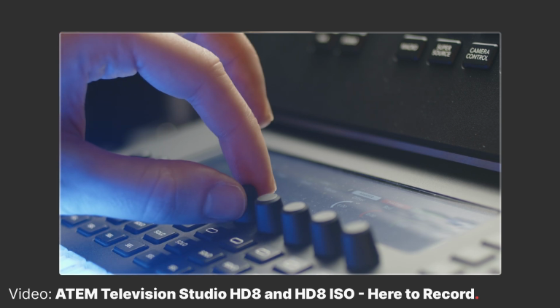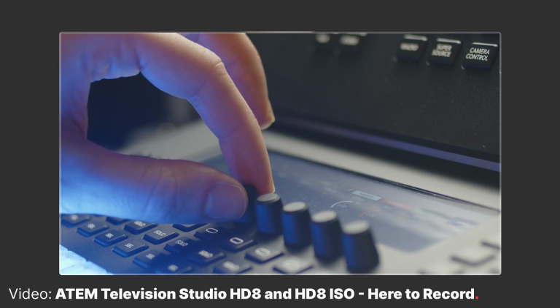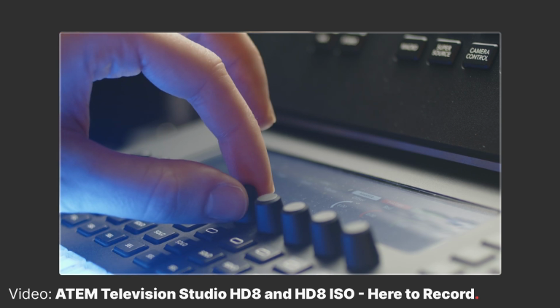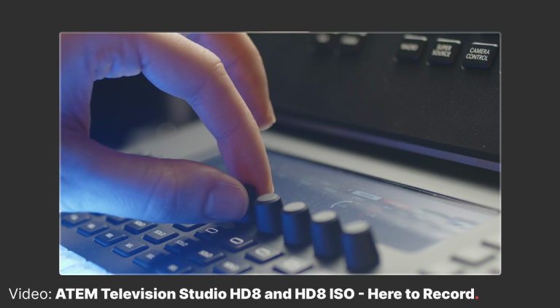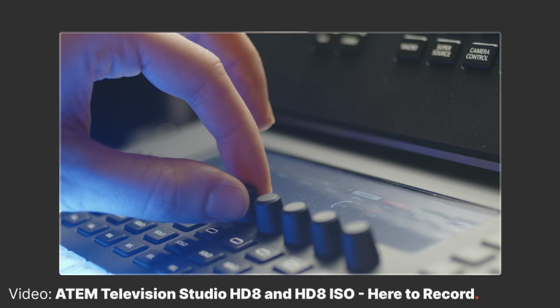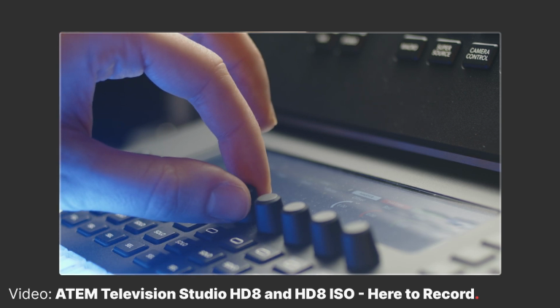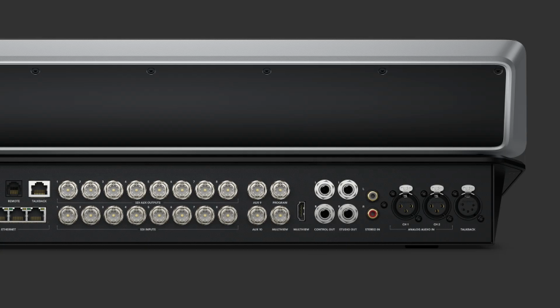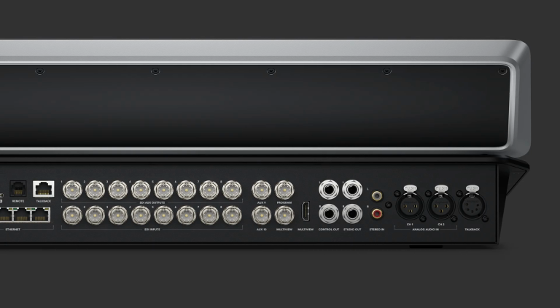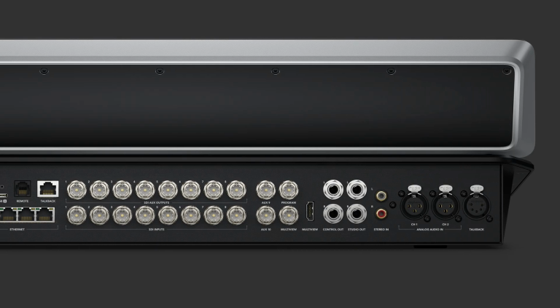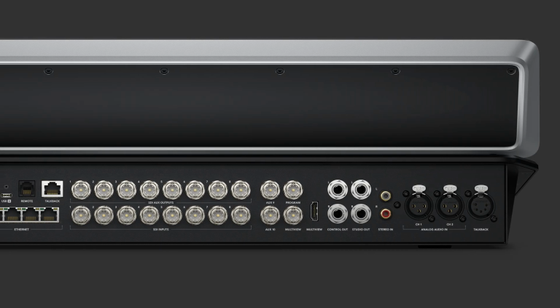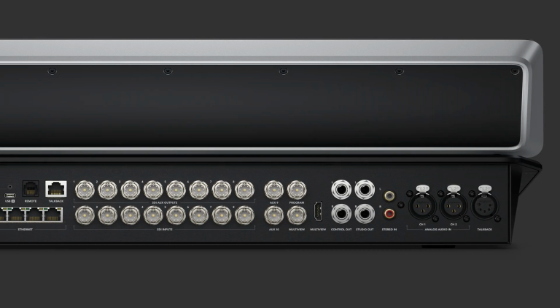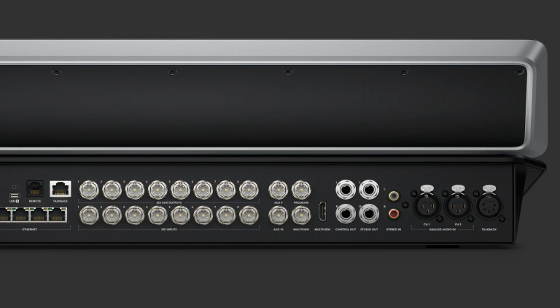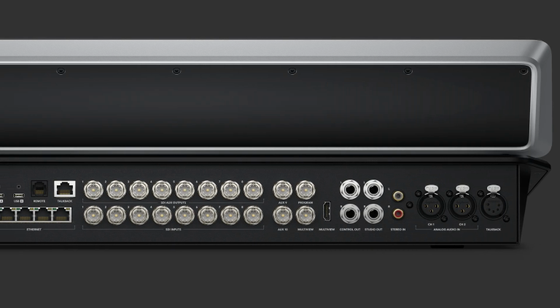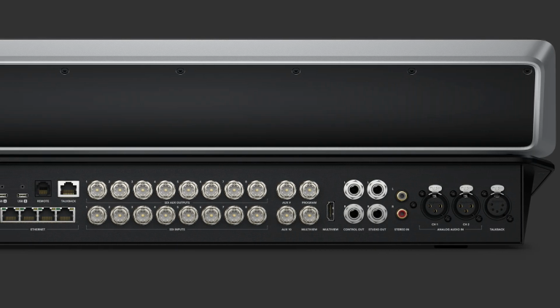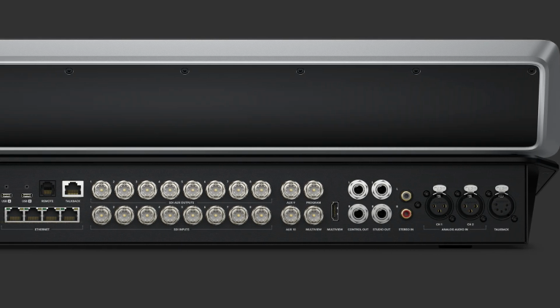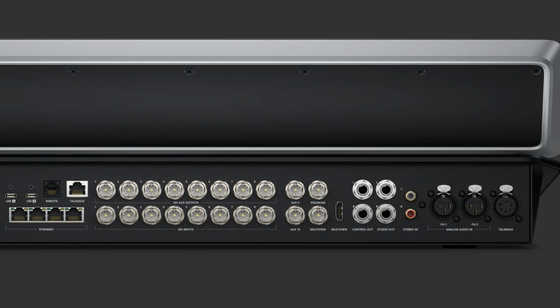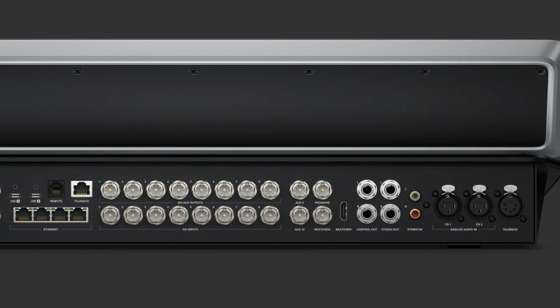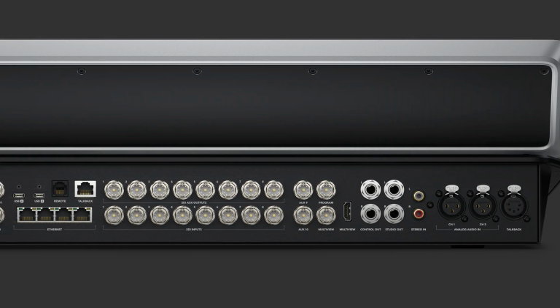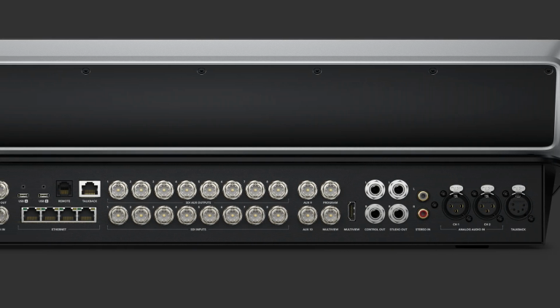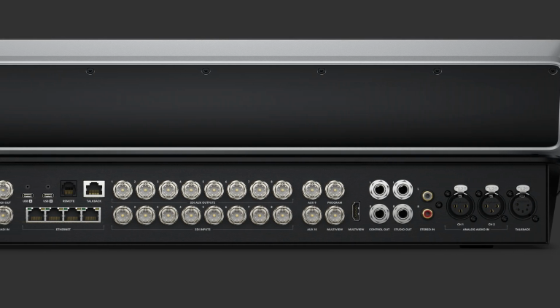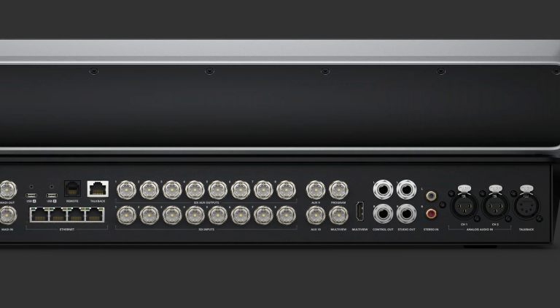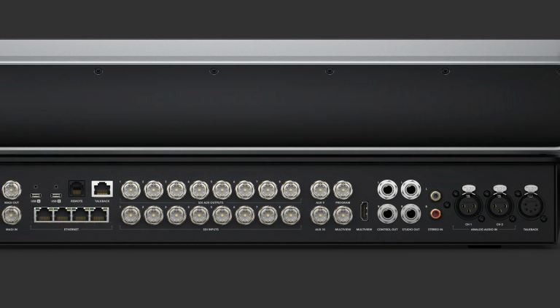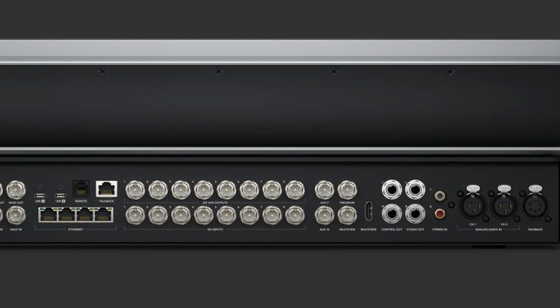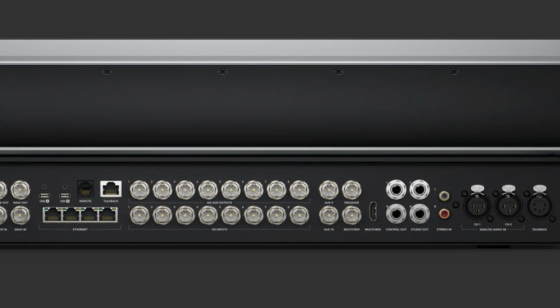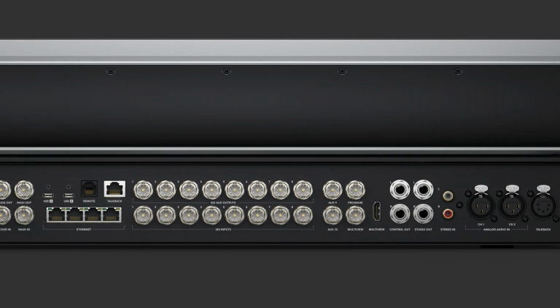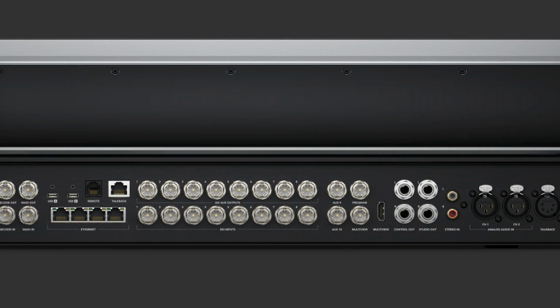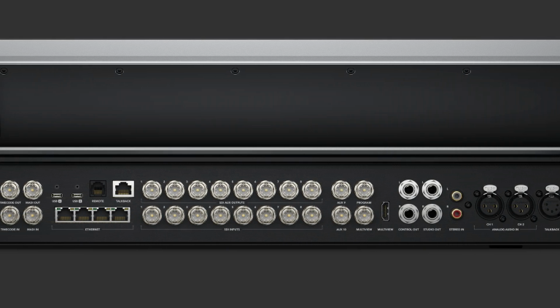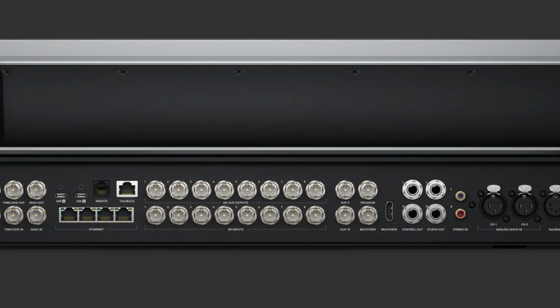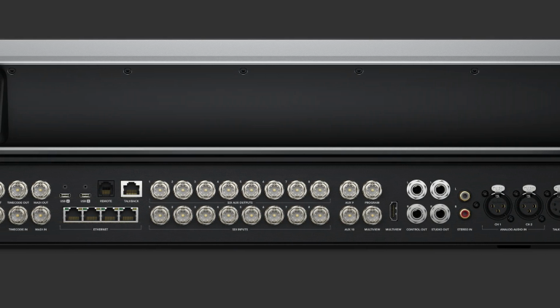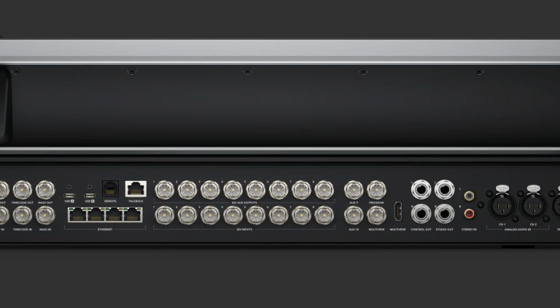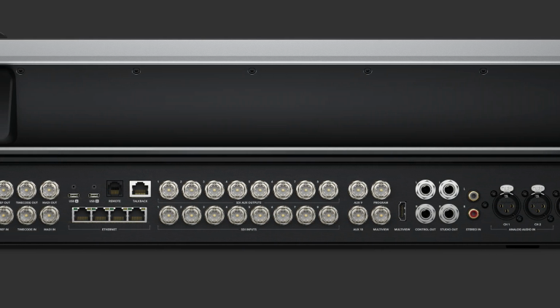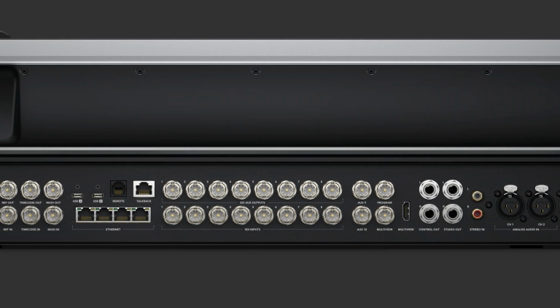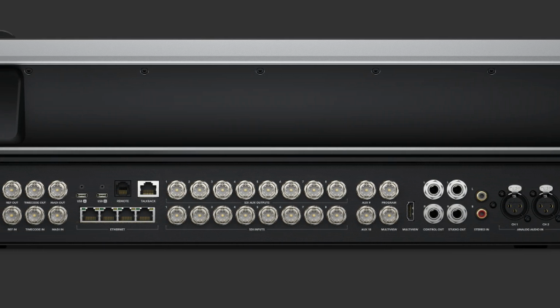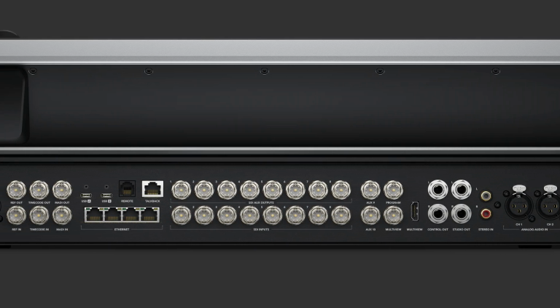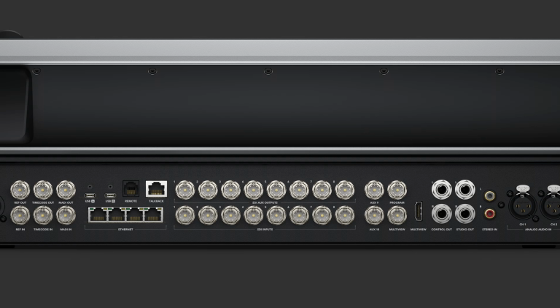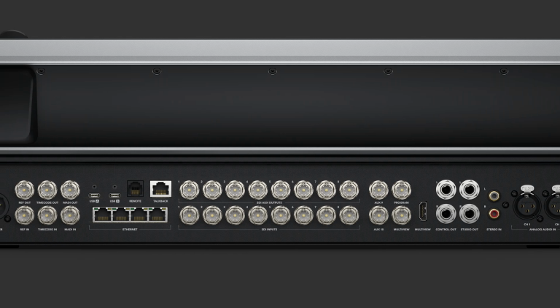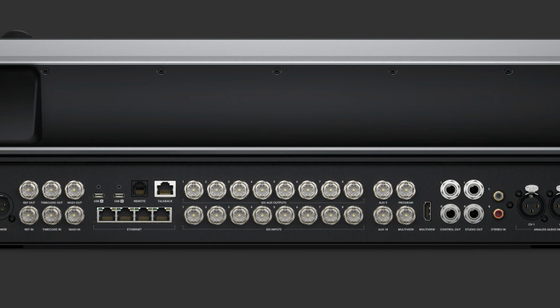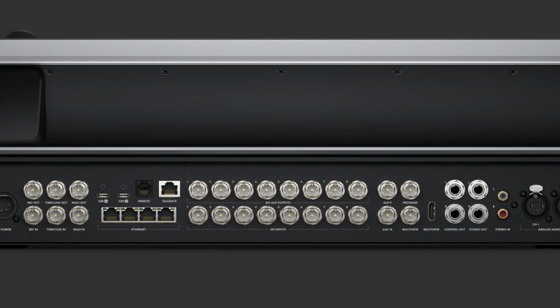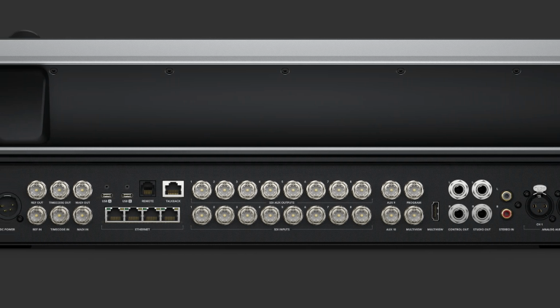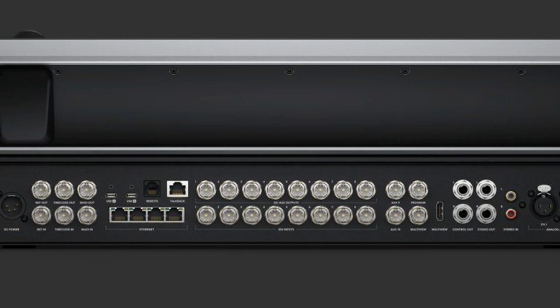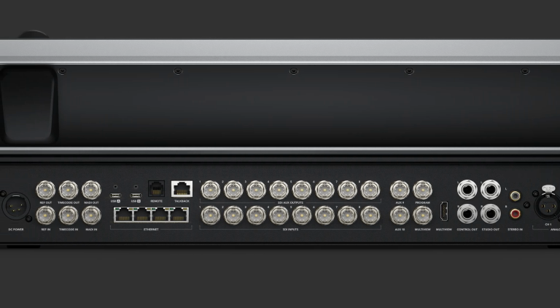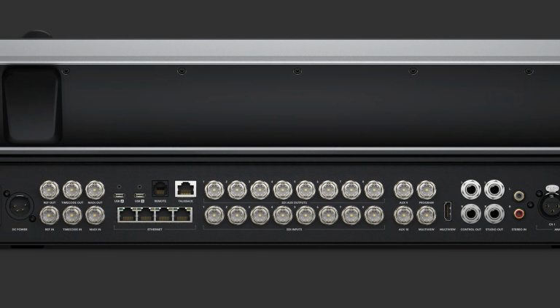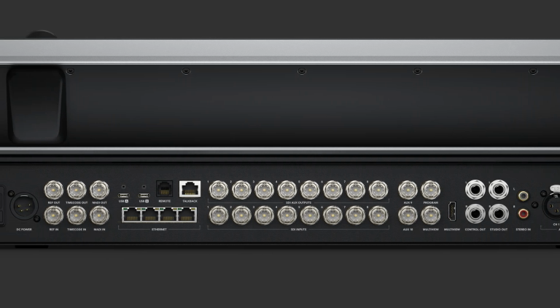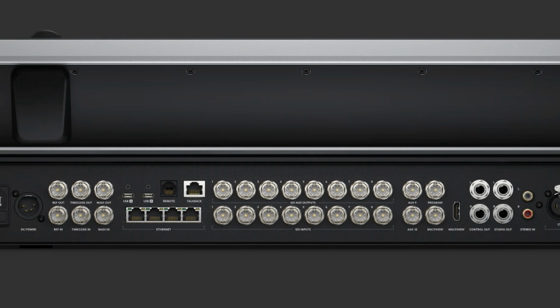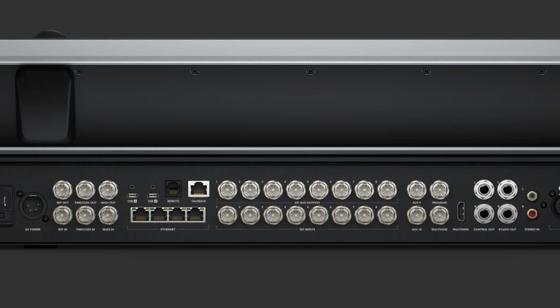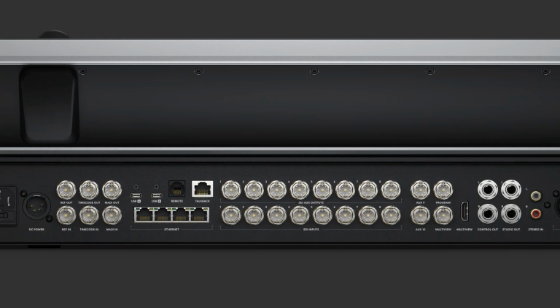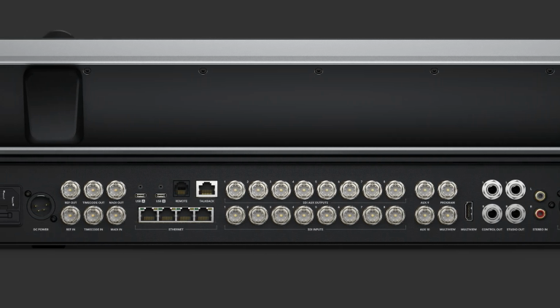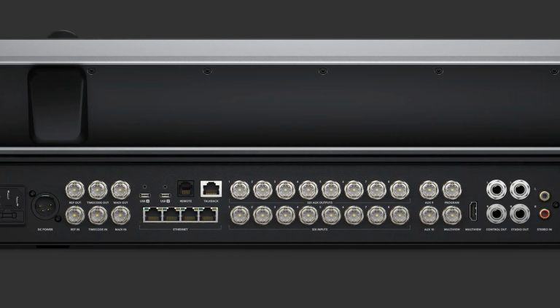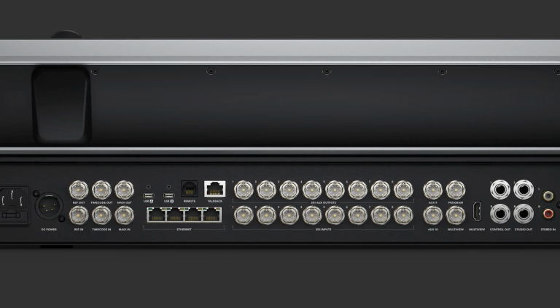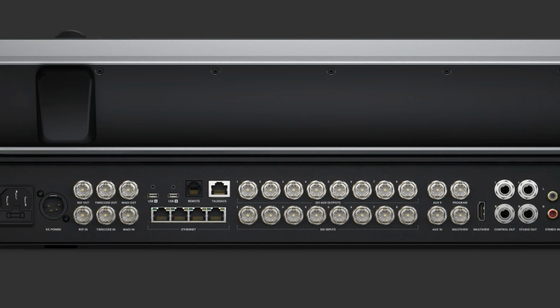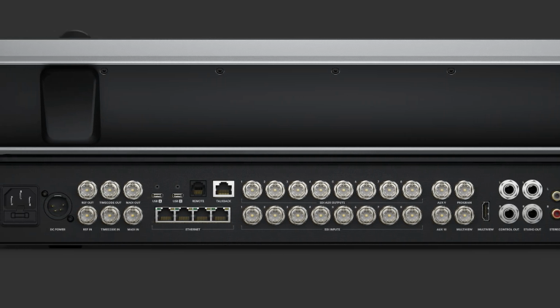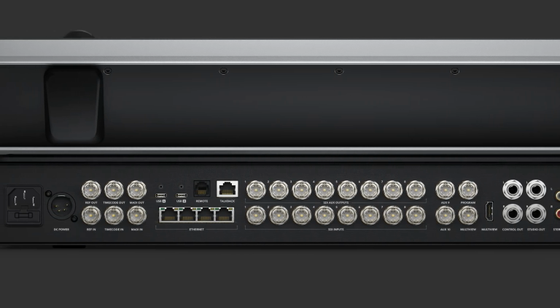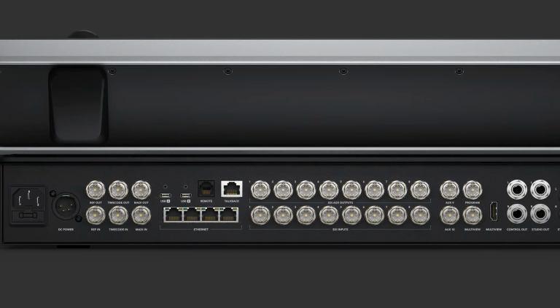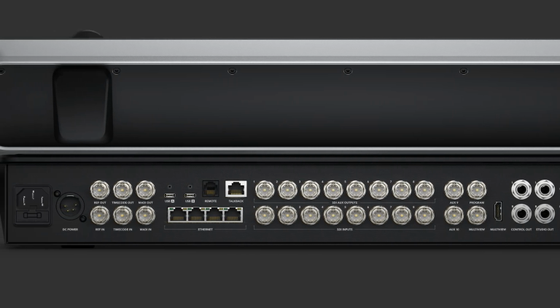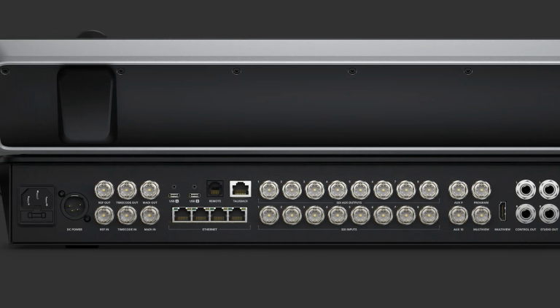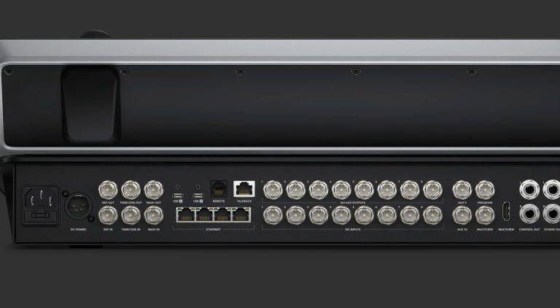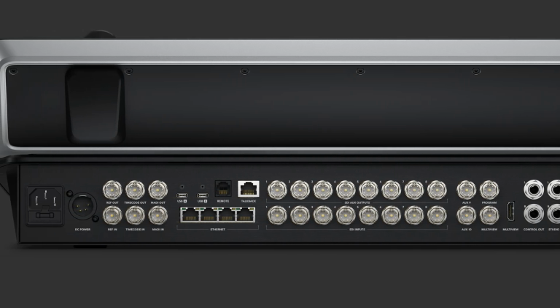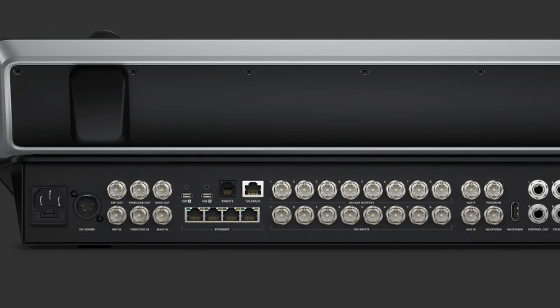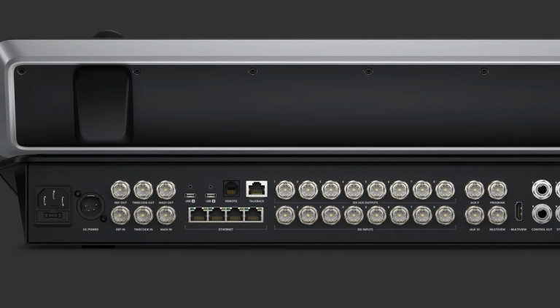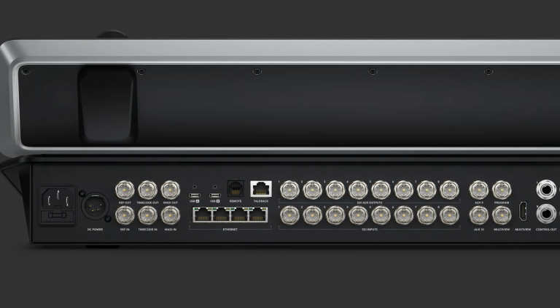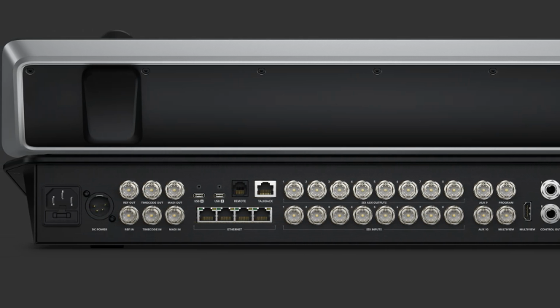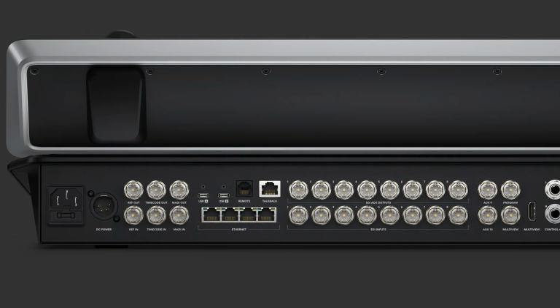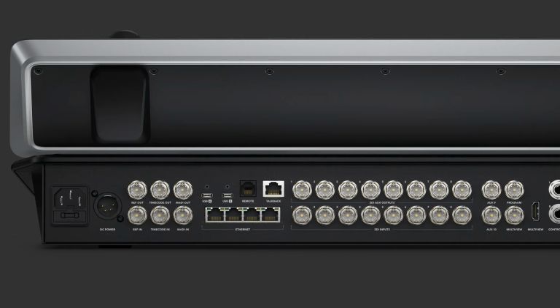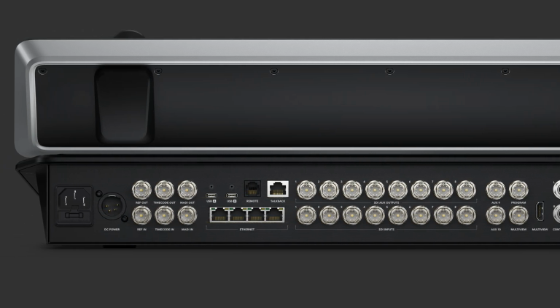On the back you'll see all the connections — inputs, outputs, program output, multi-view, as well as a 10G network switch.